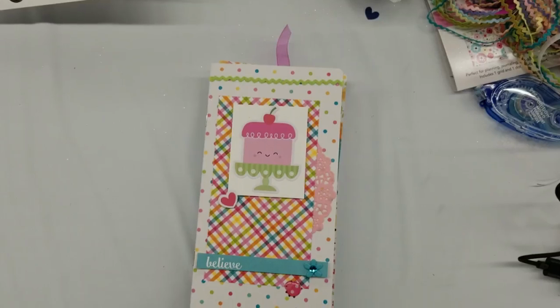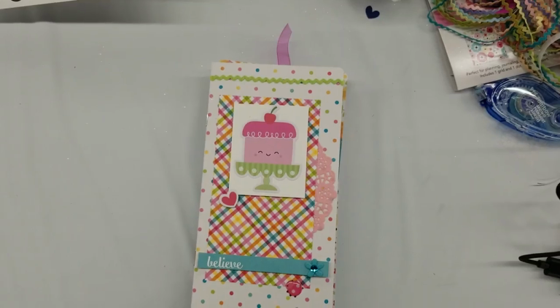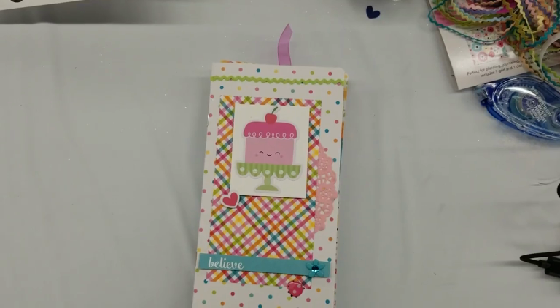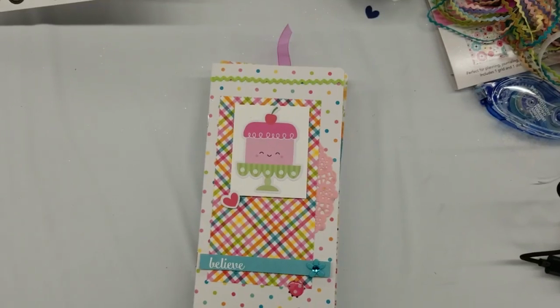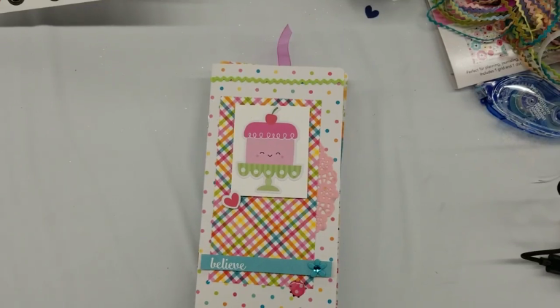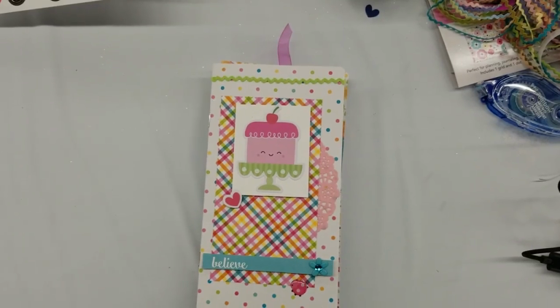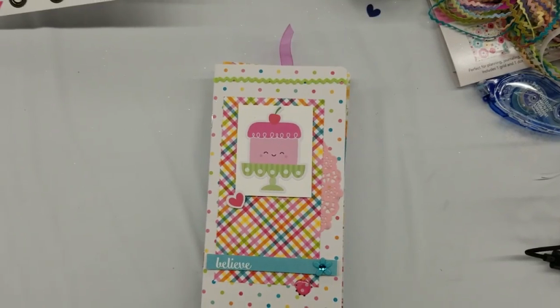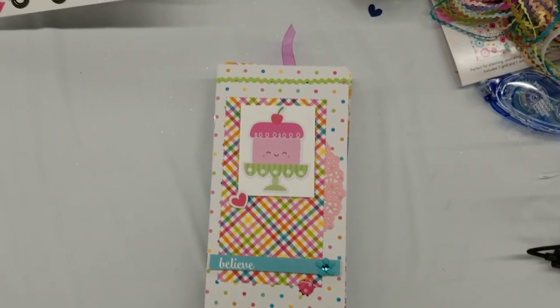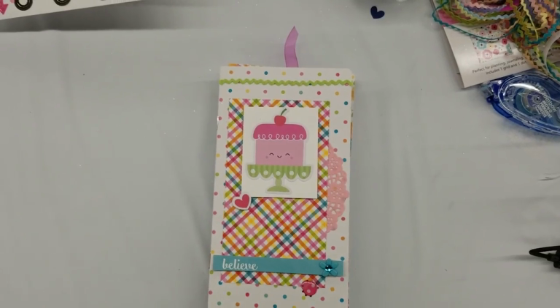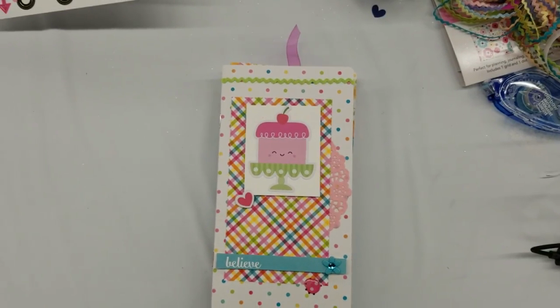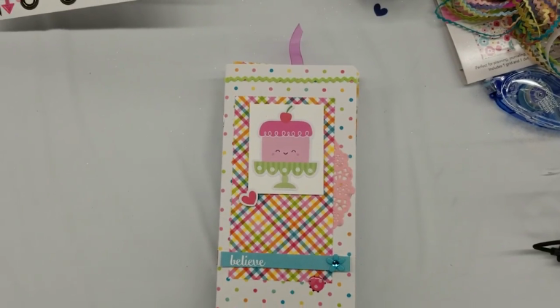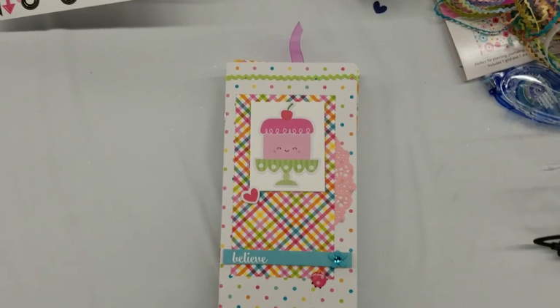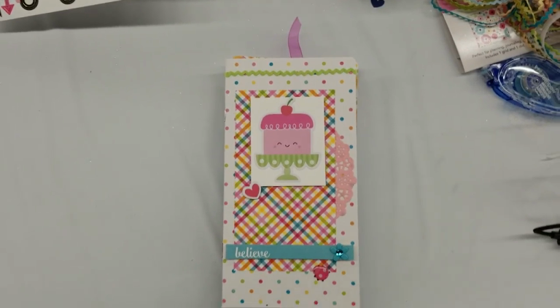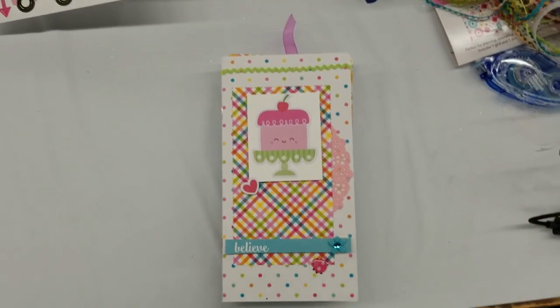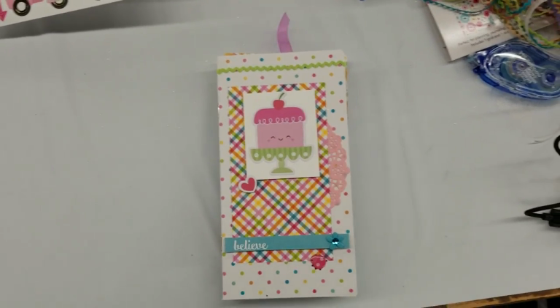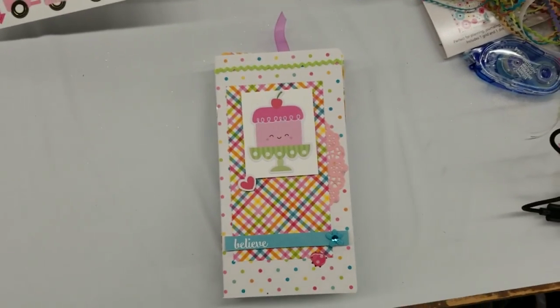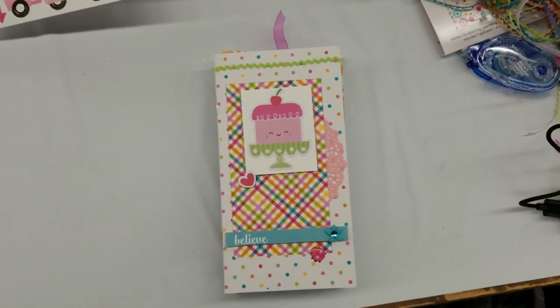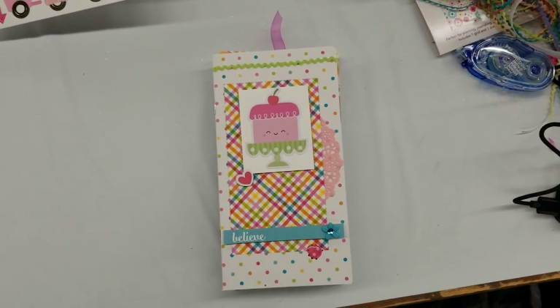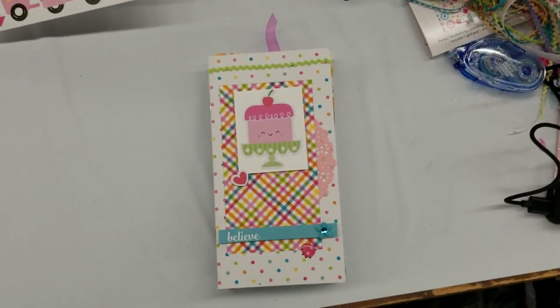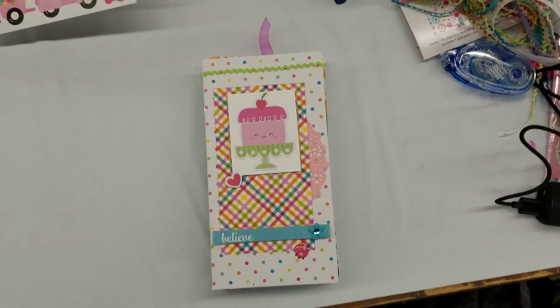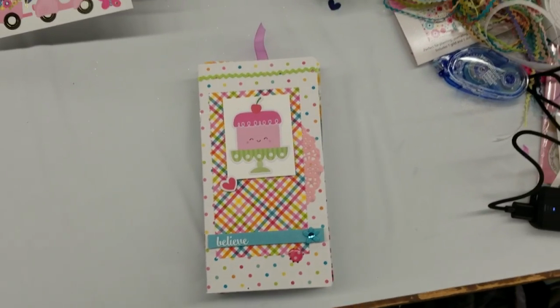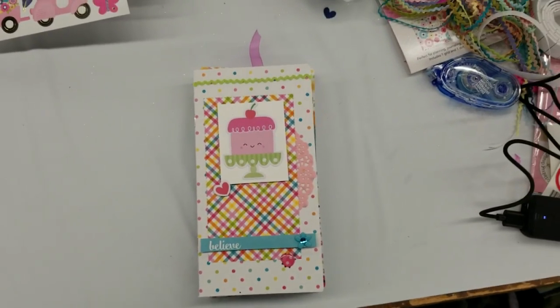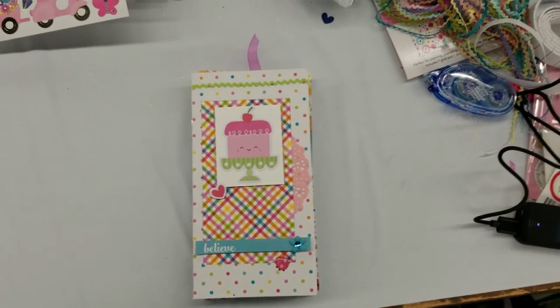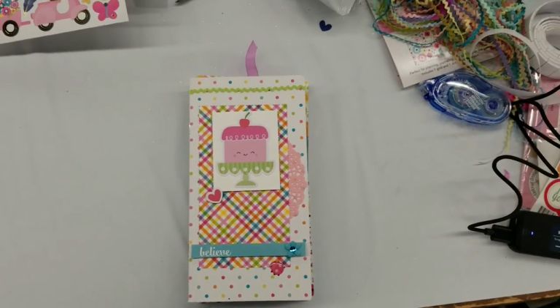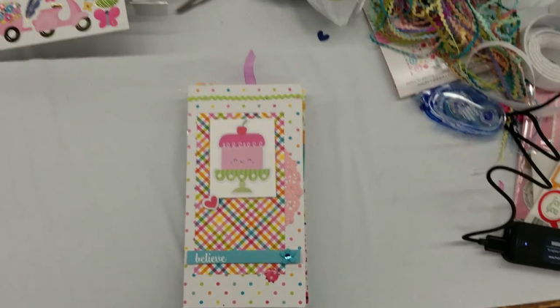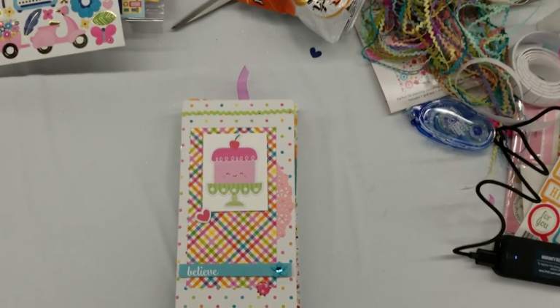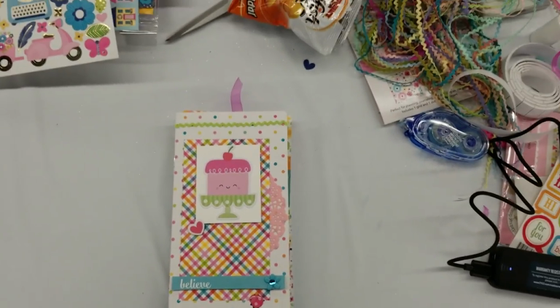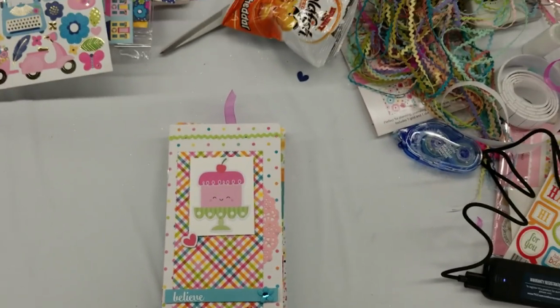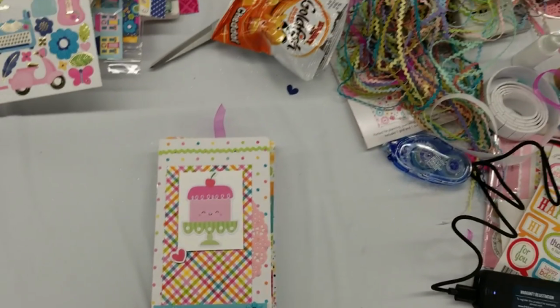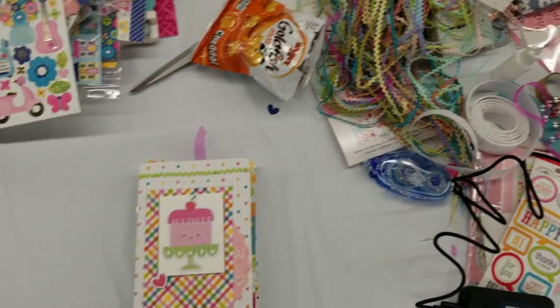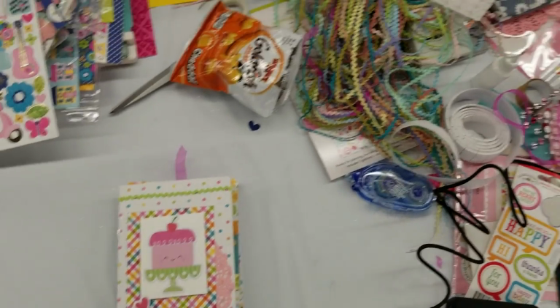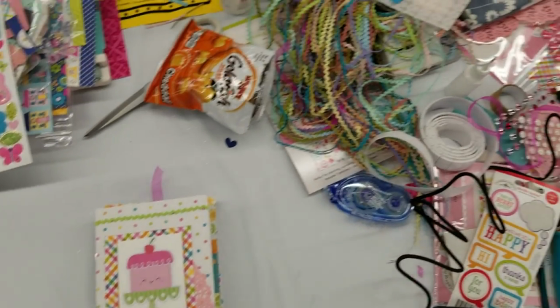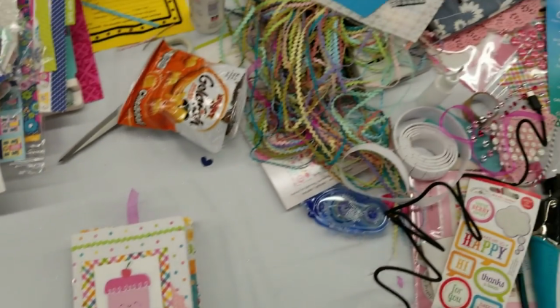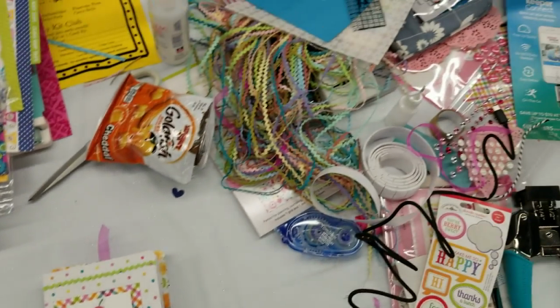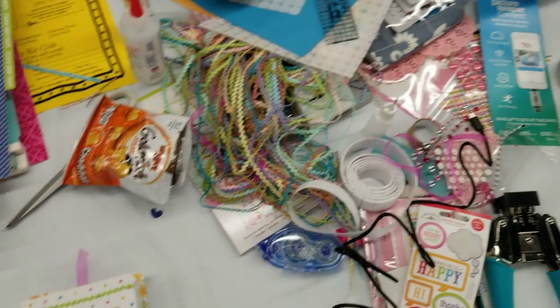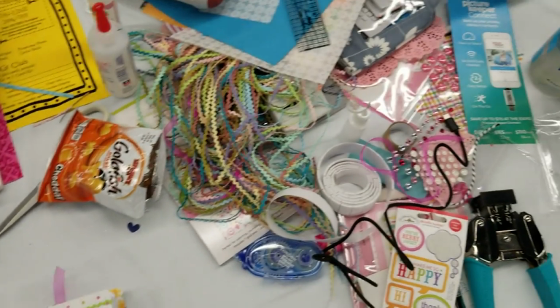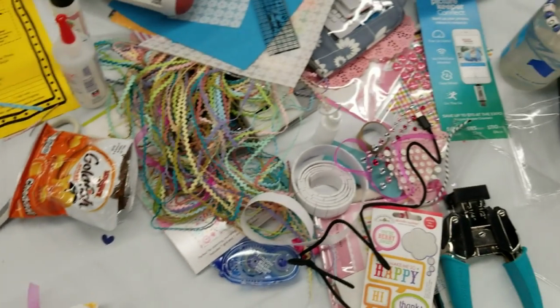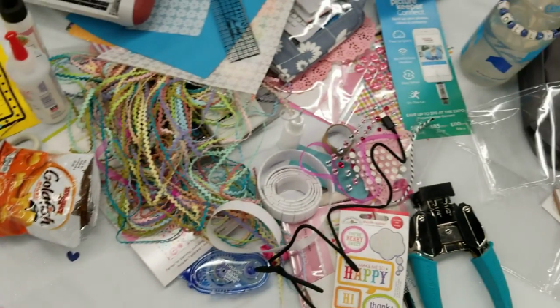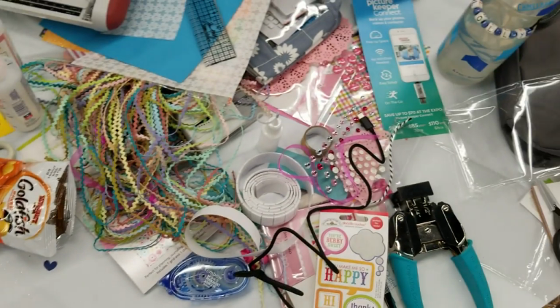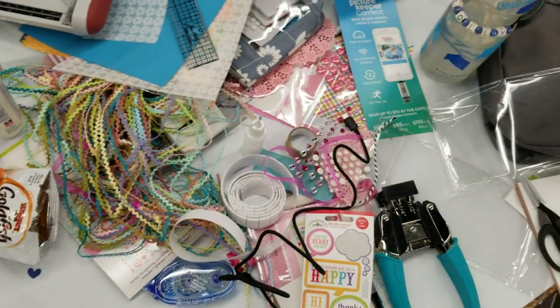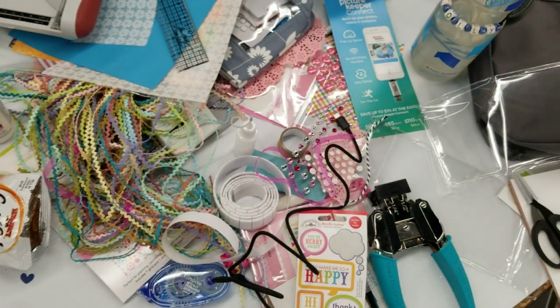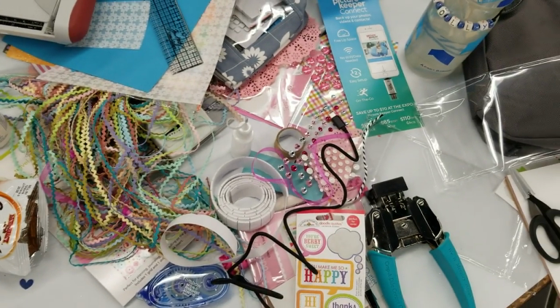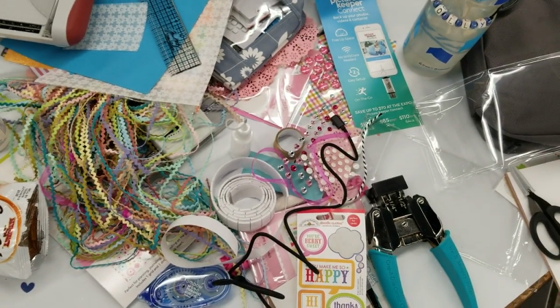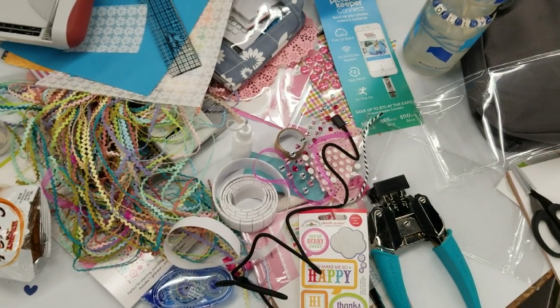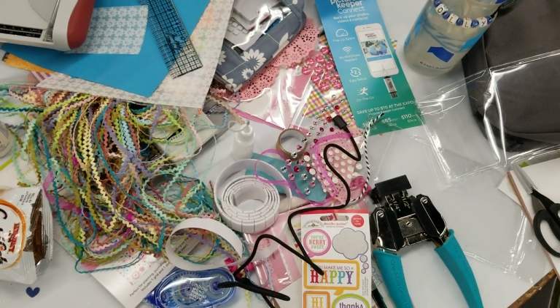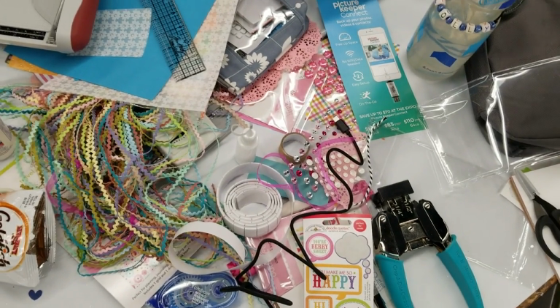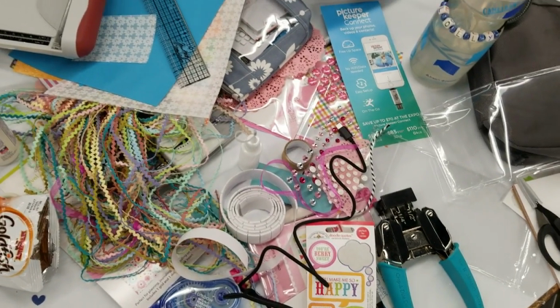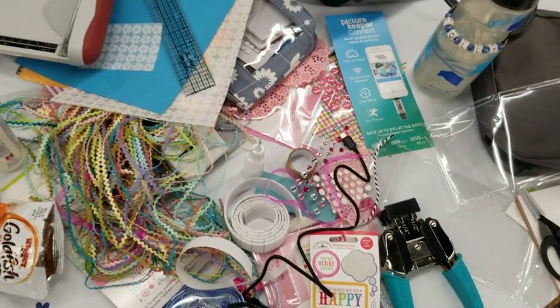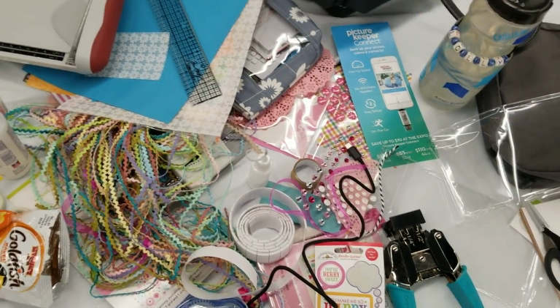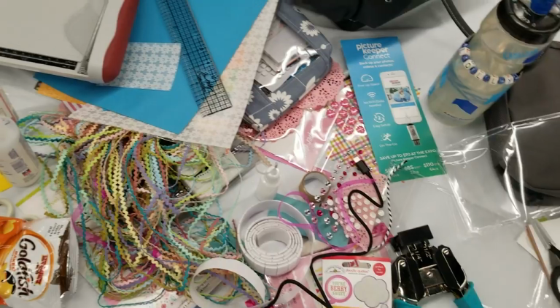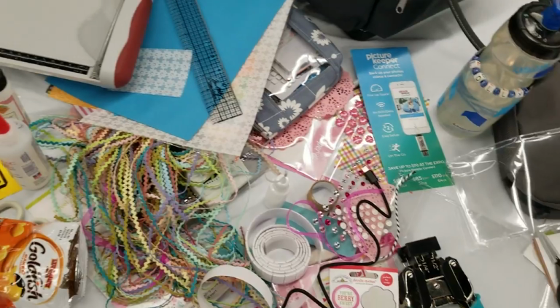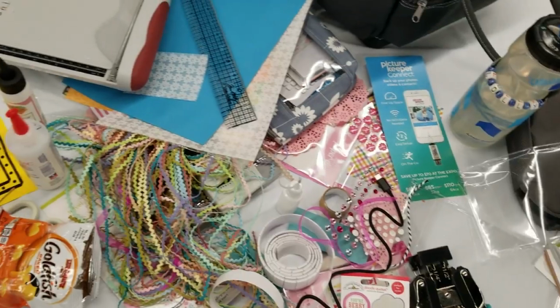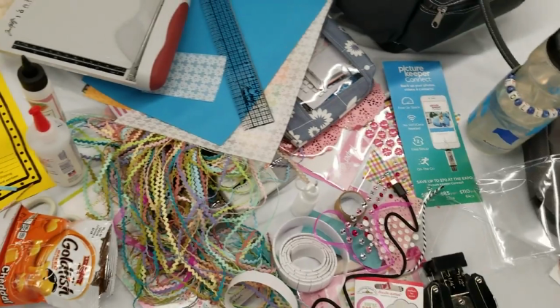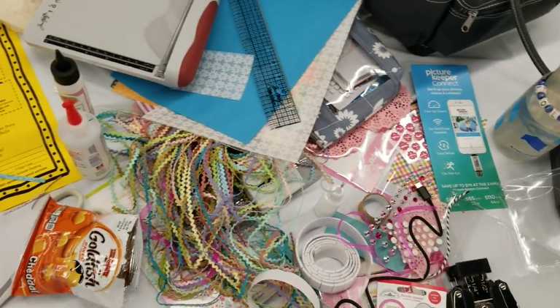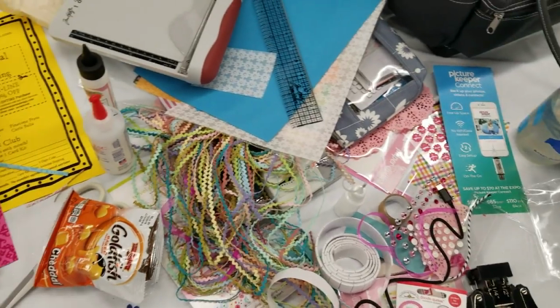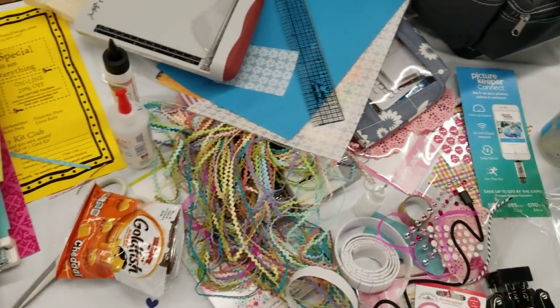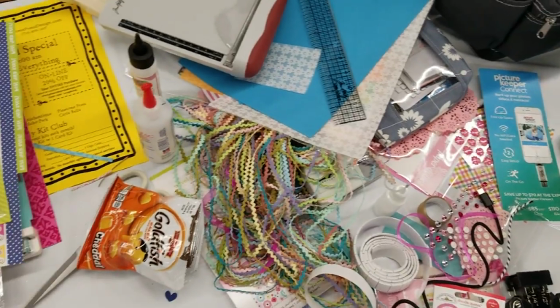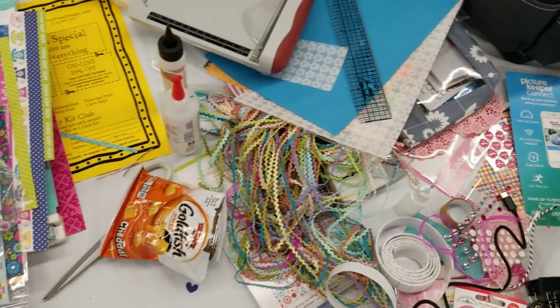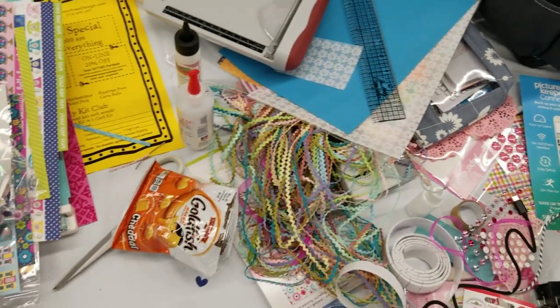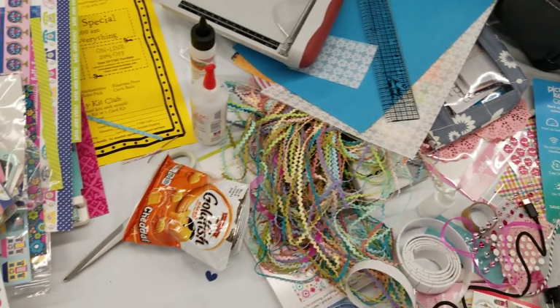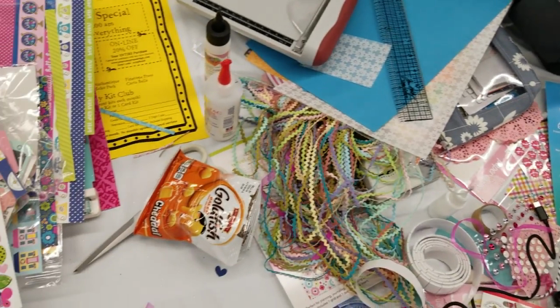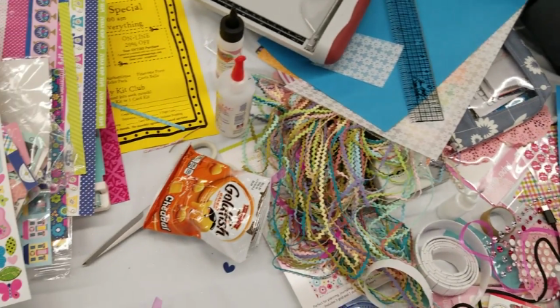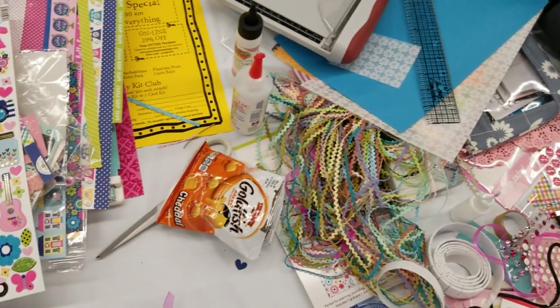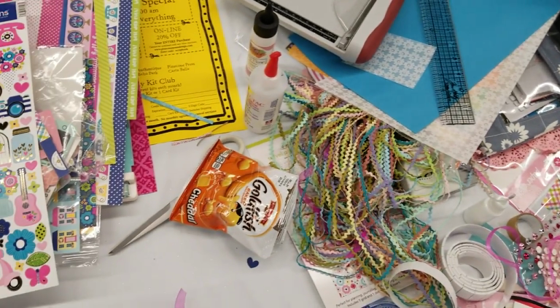Hi everyone, this is Lolly. I'm at the Friday Crop. You can see this is the disaster zone here.